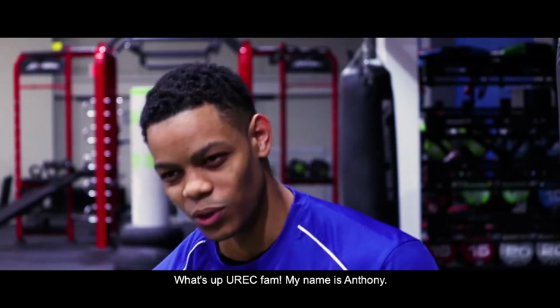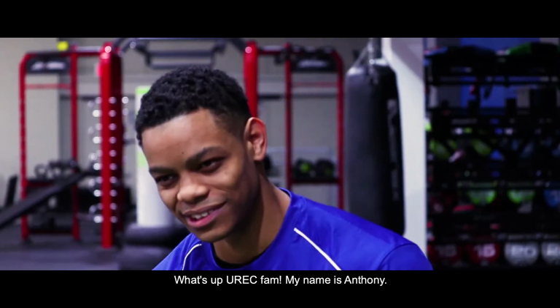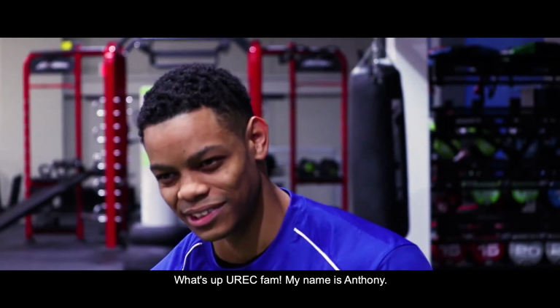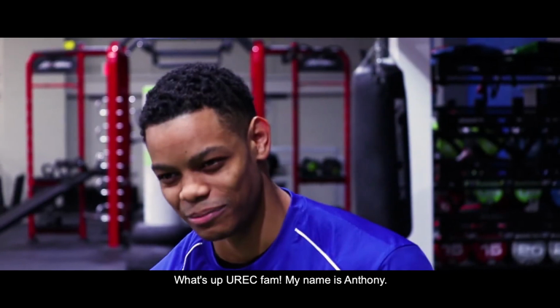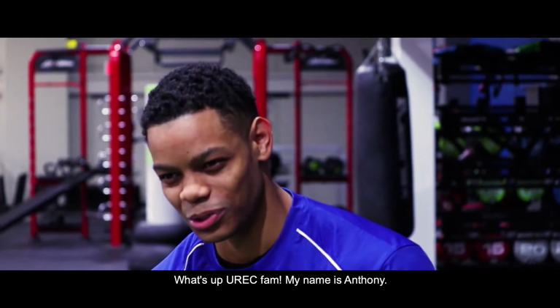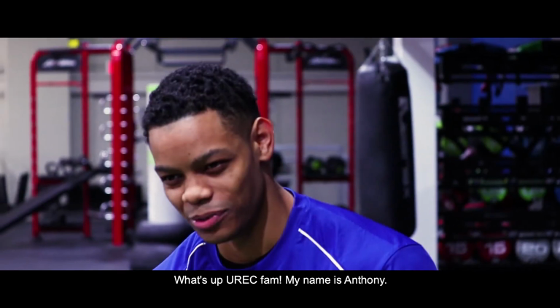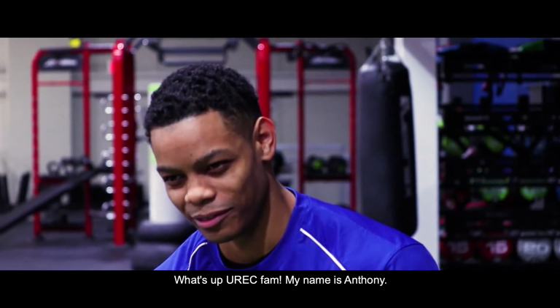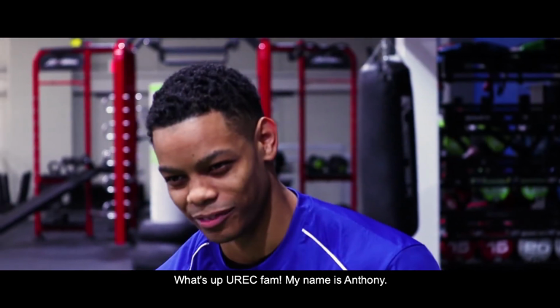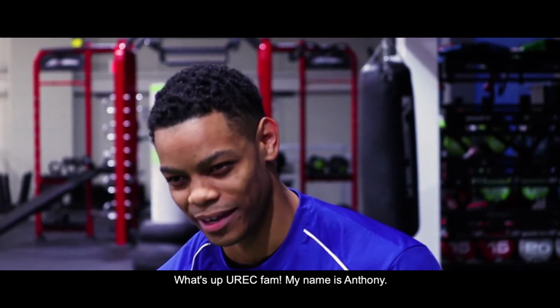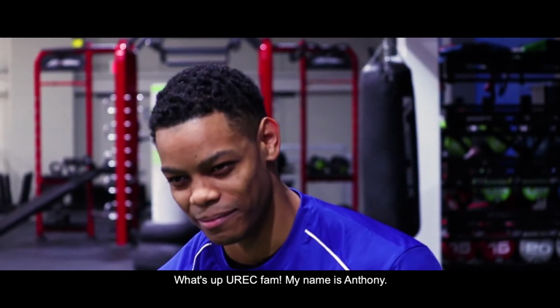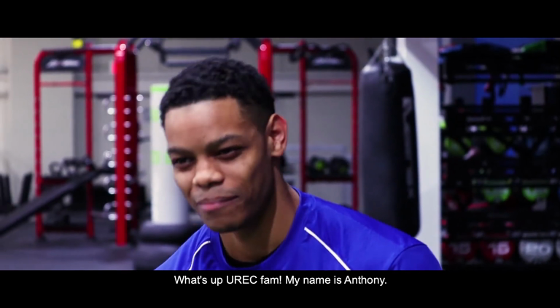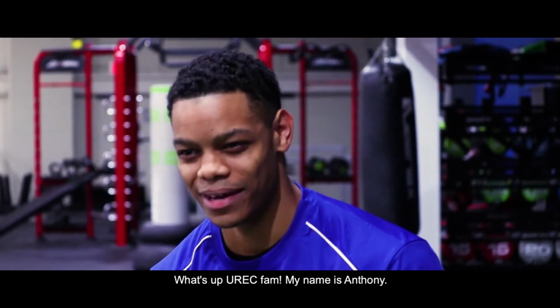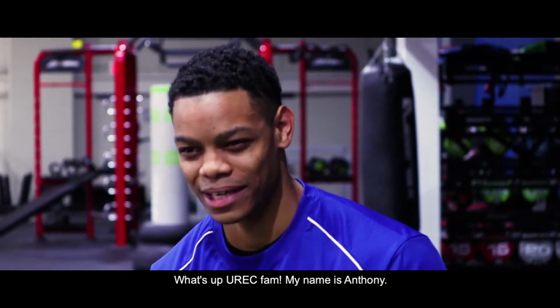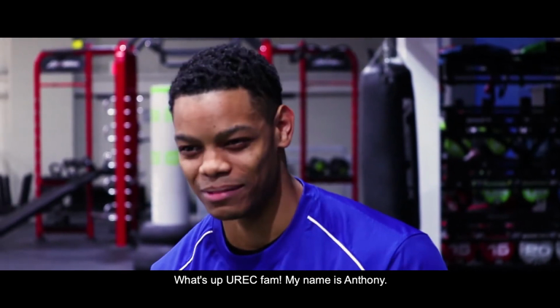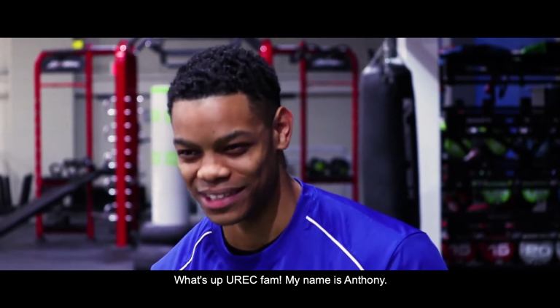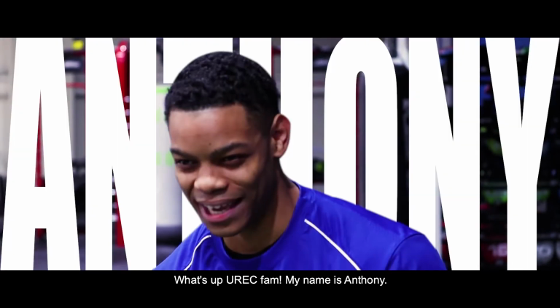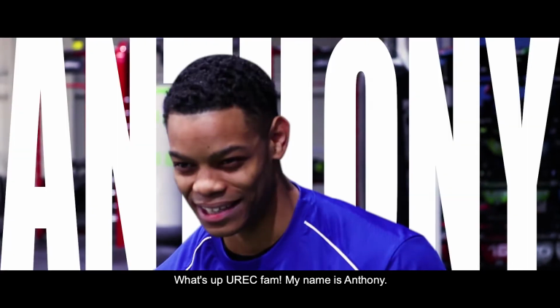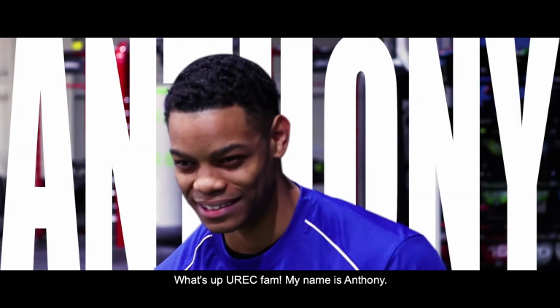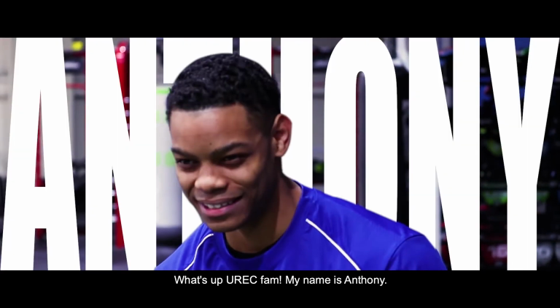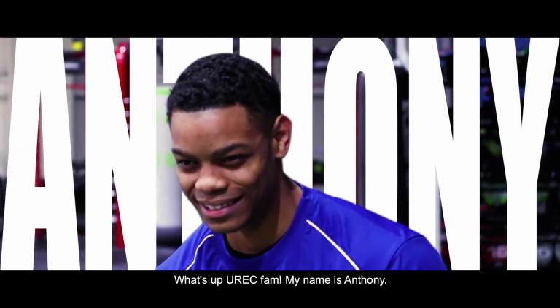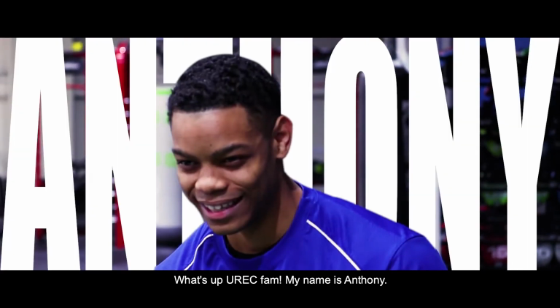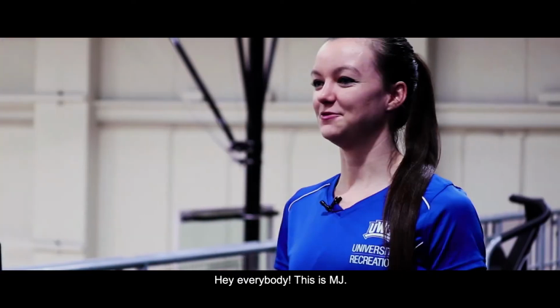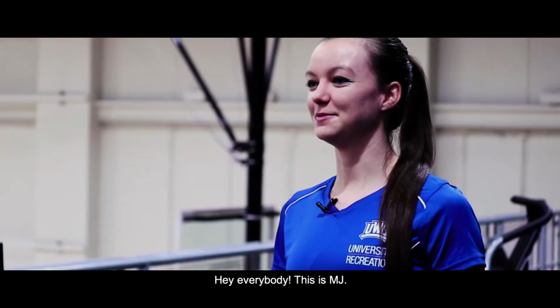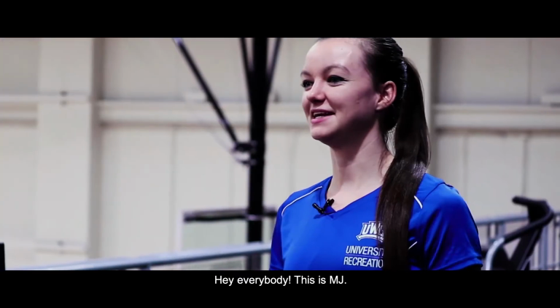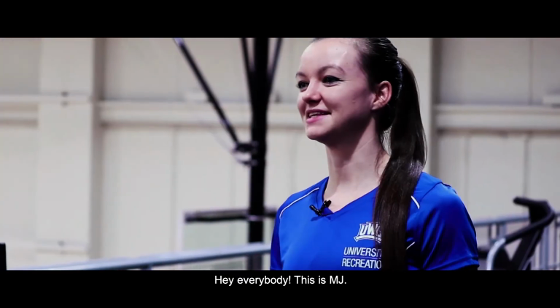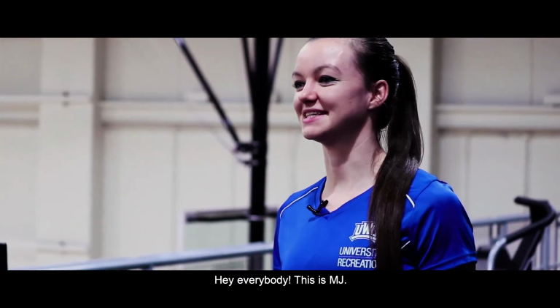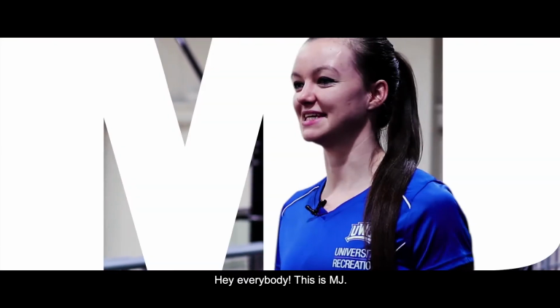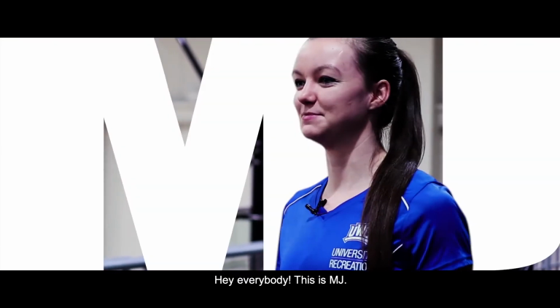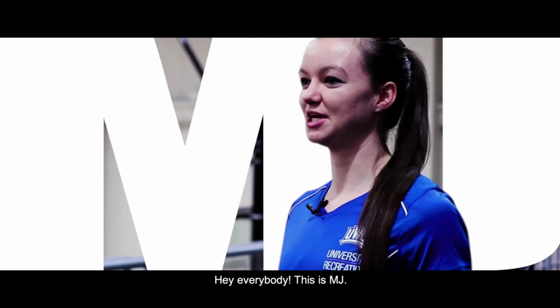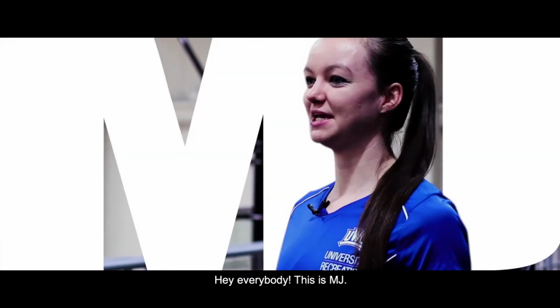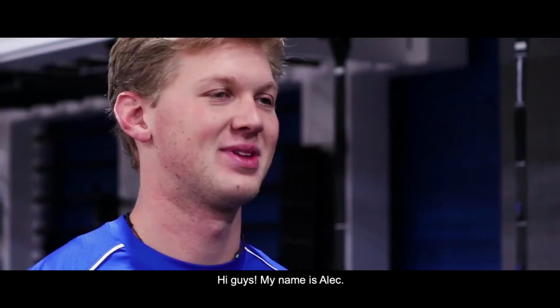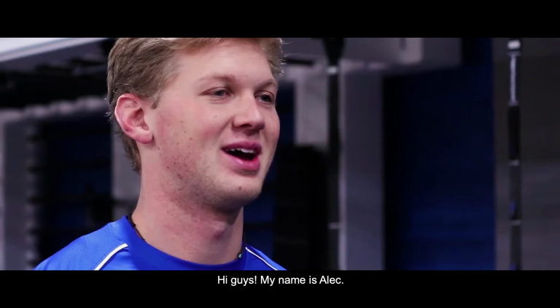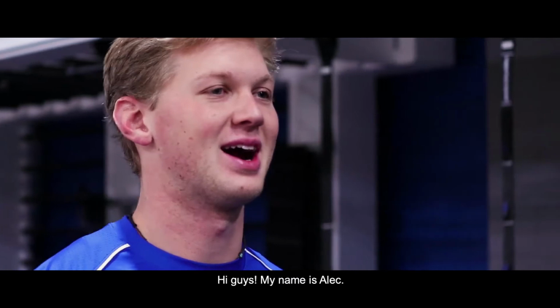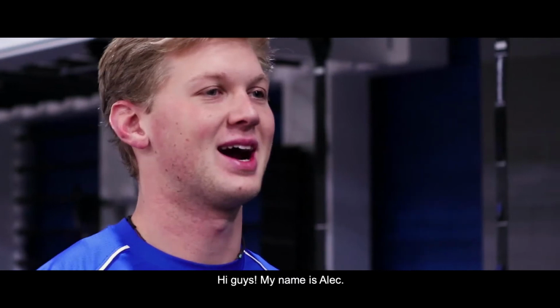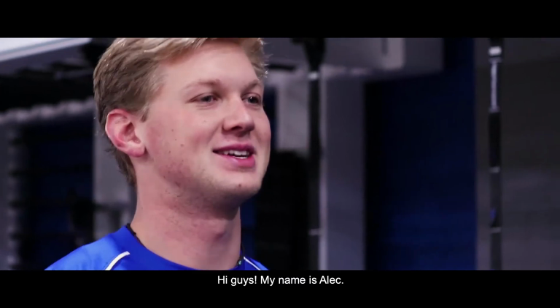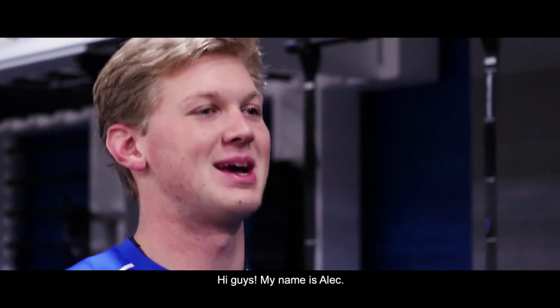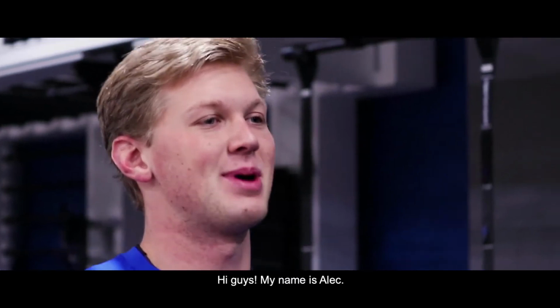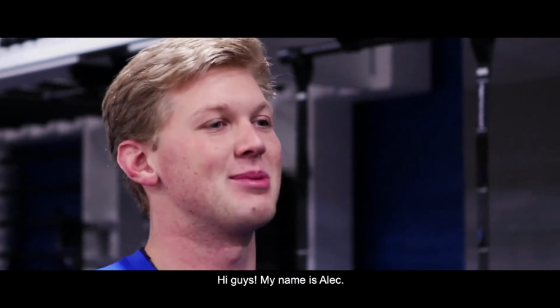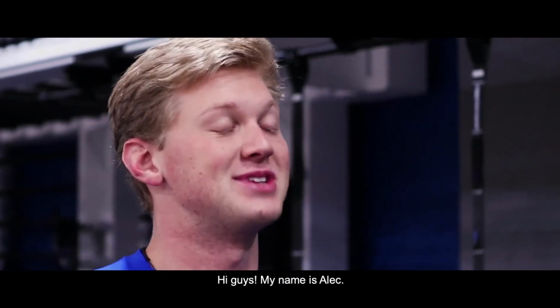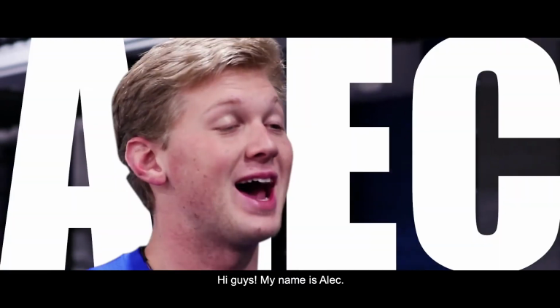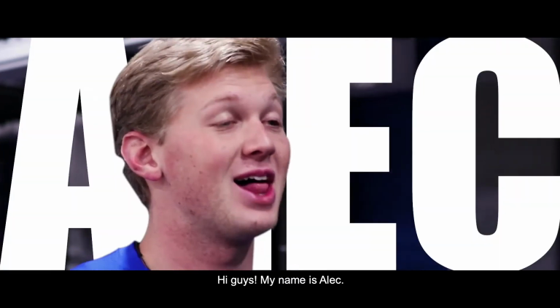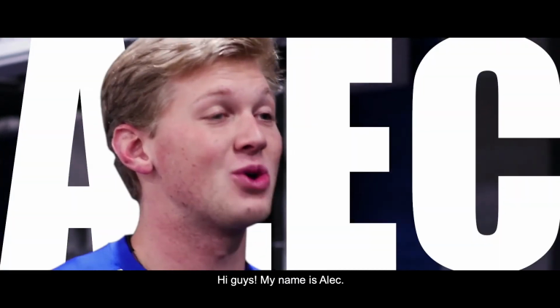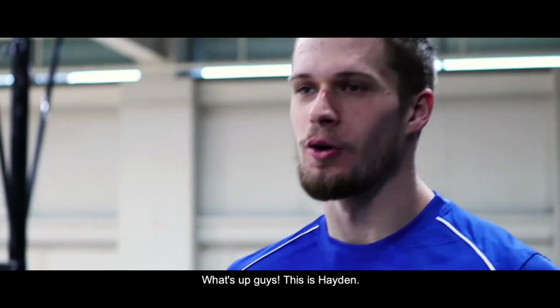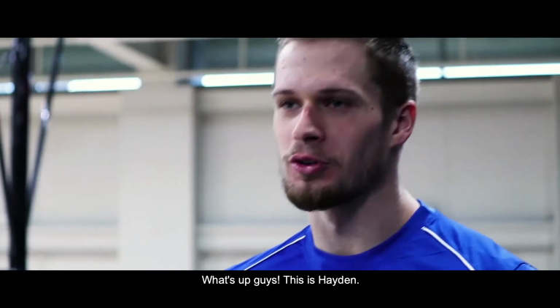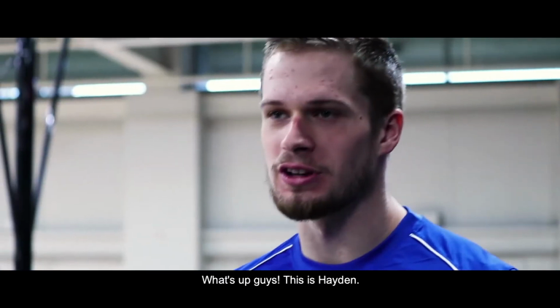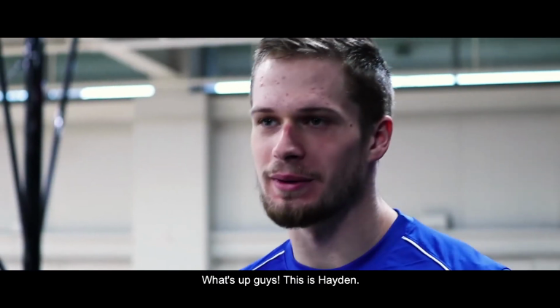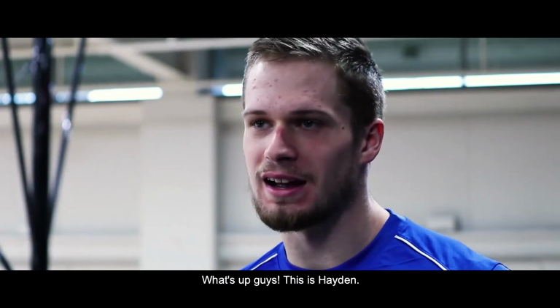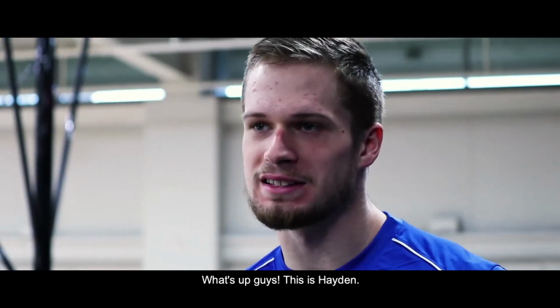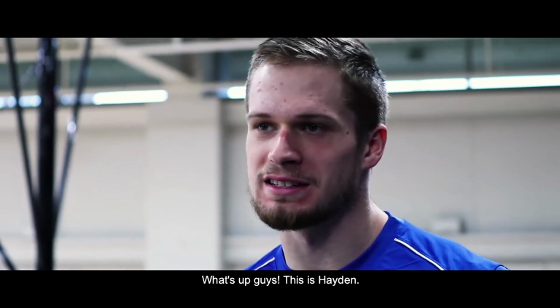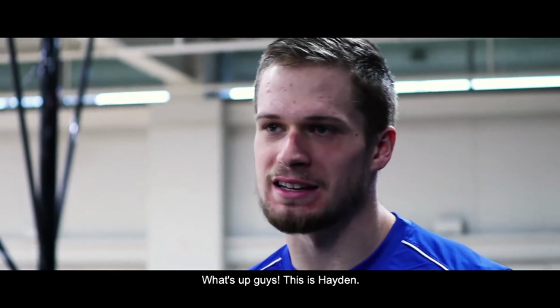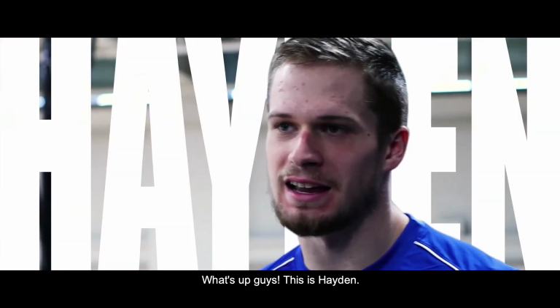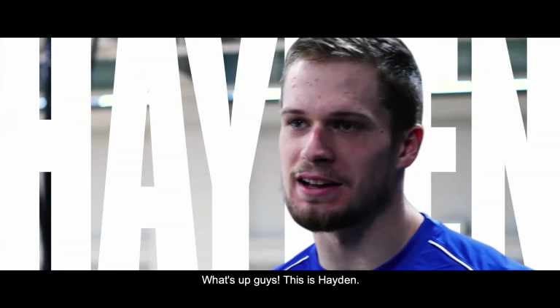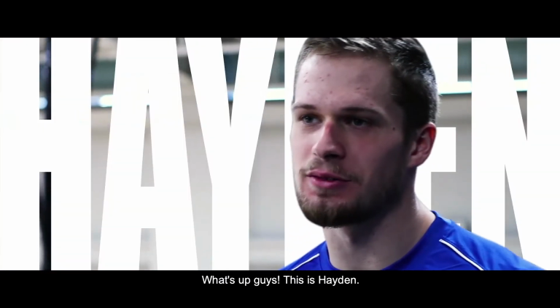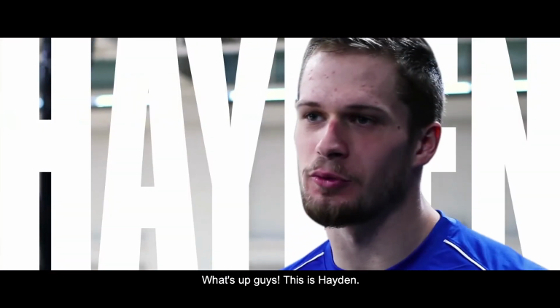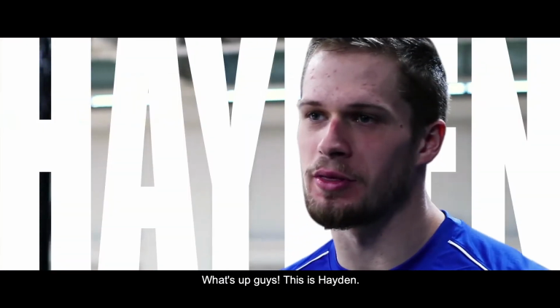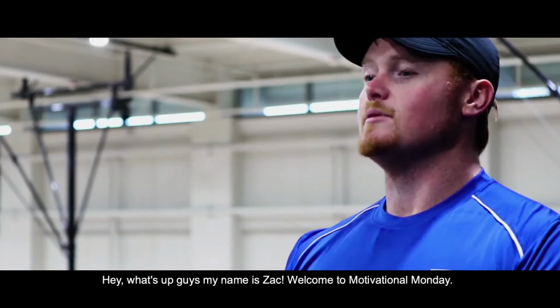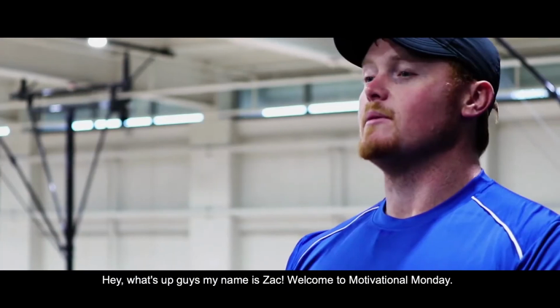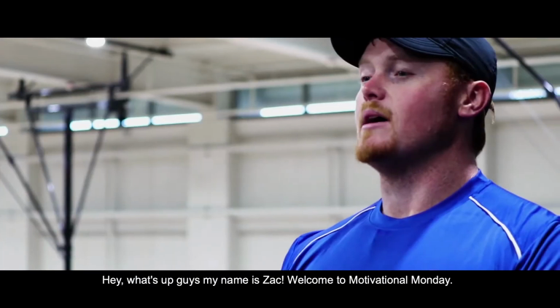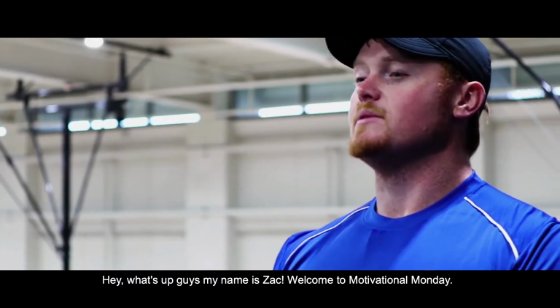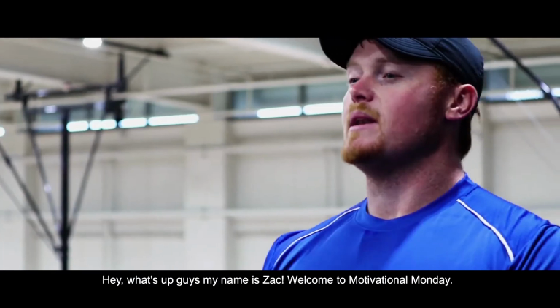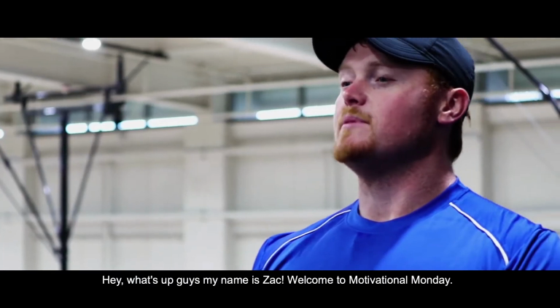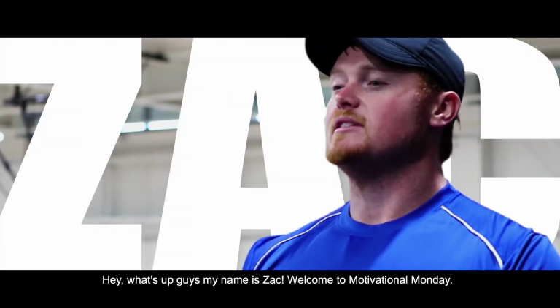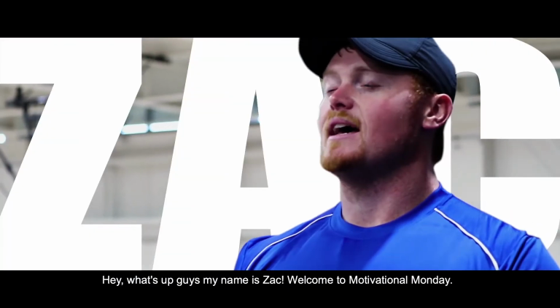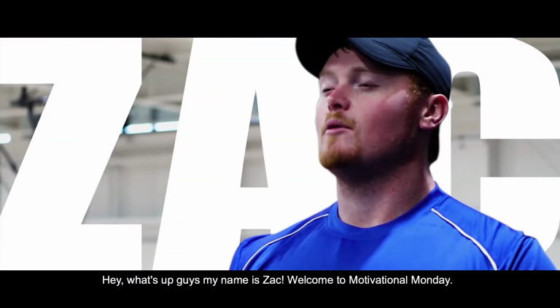What's up UREC fam? My name is Anthony. Hey everybody, this is MJ. Hi guys, my name is Alec. What's up guys, this is Hayden. Hey, what's up guys, my name is Zach.